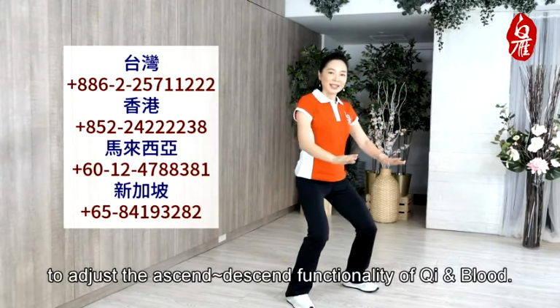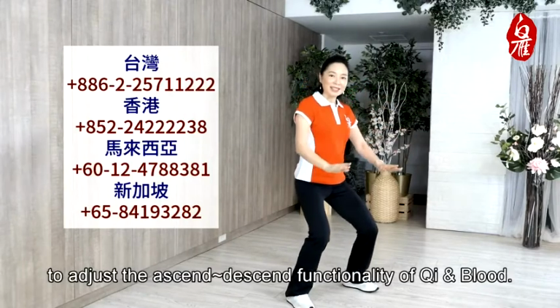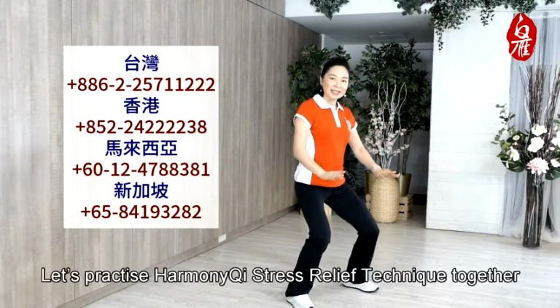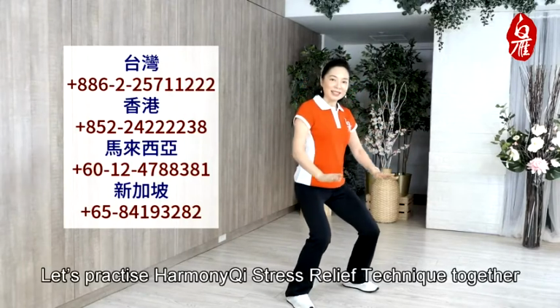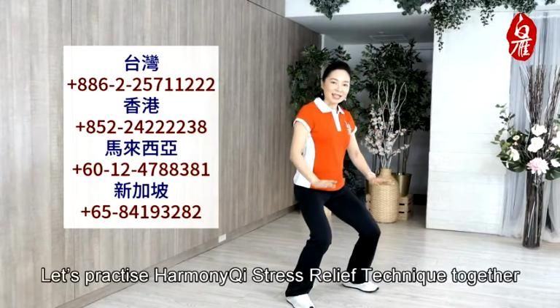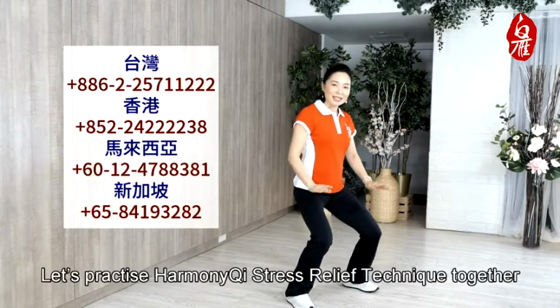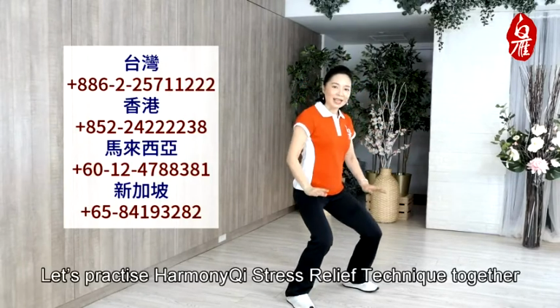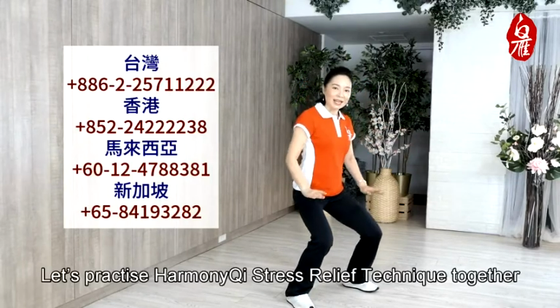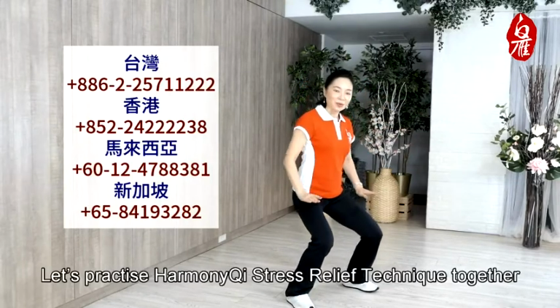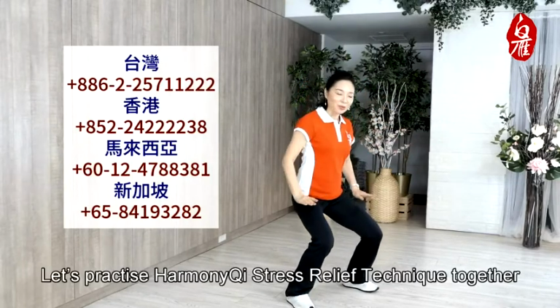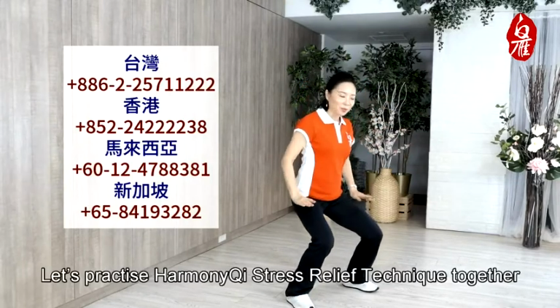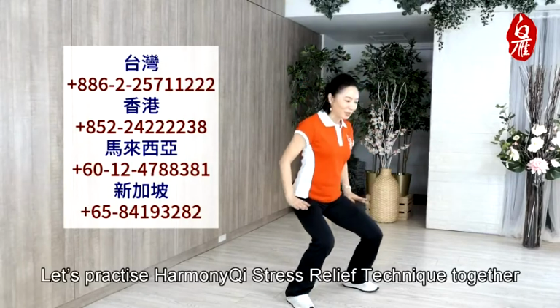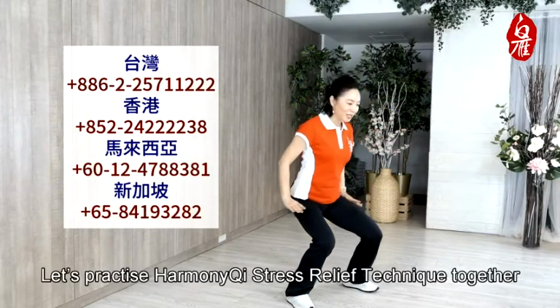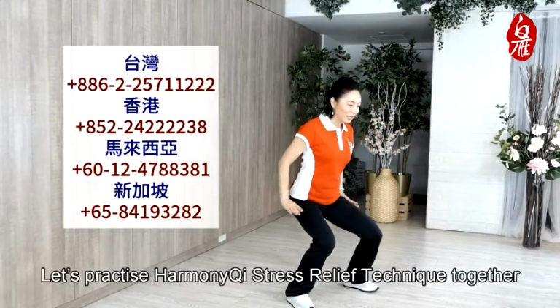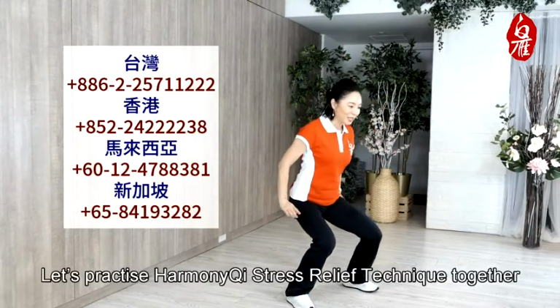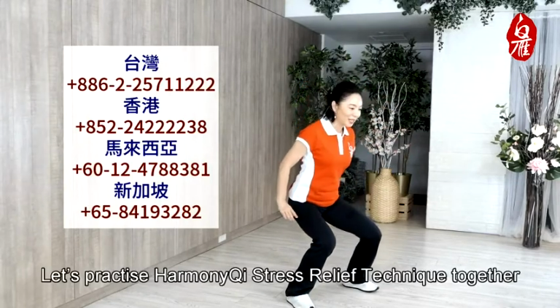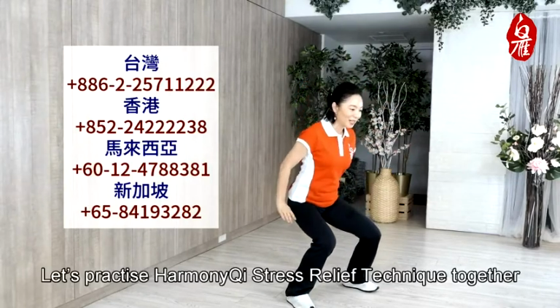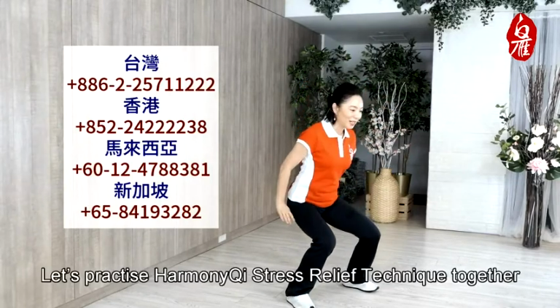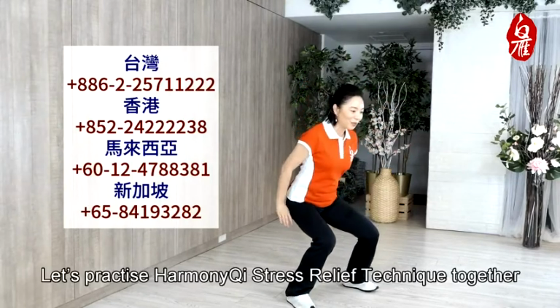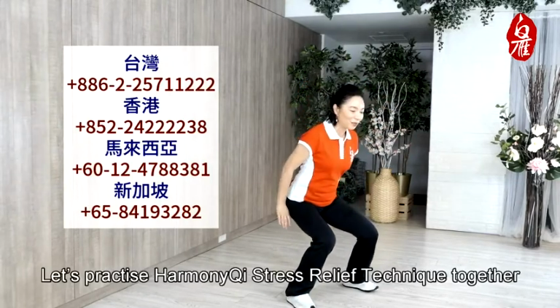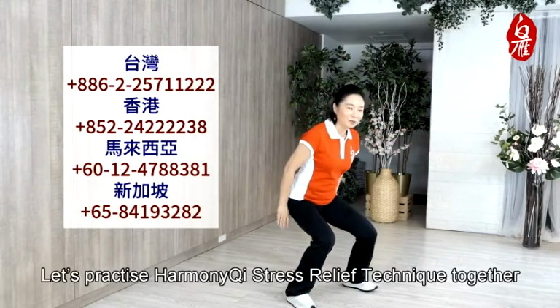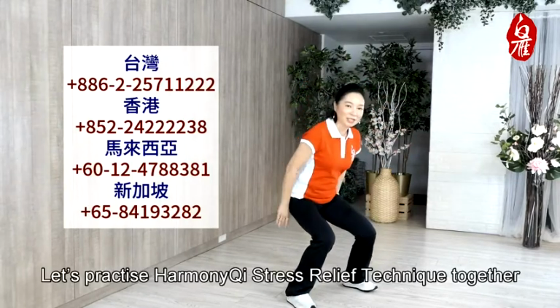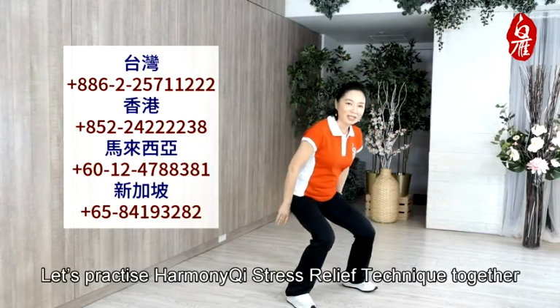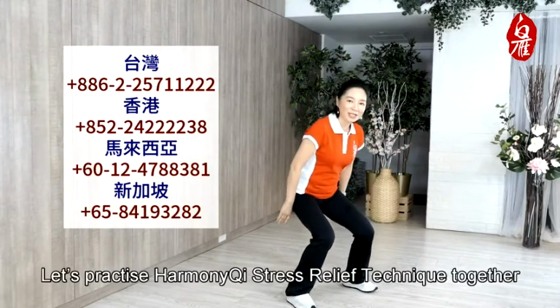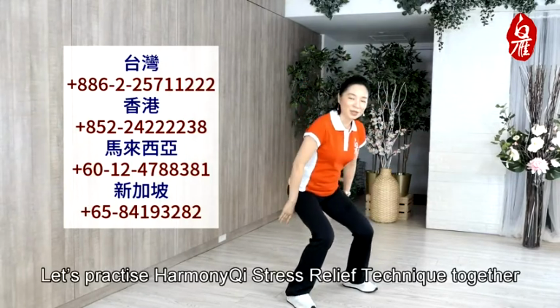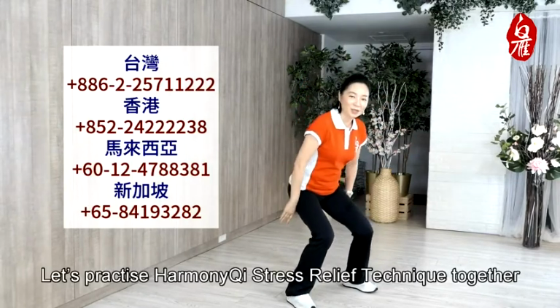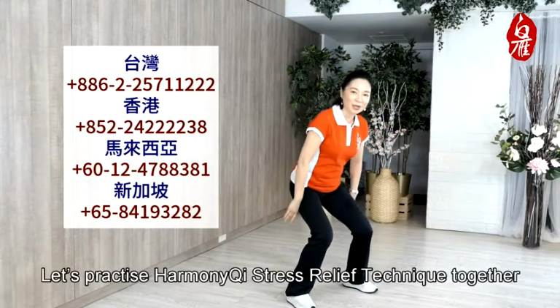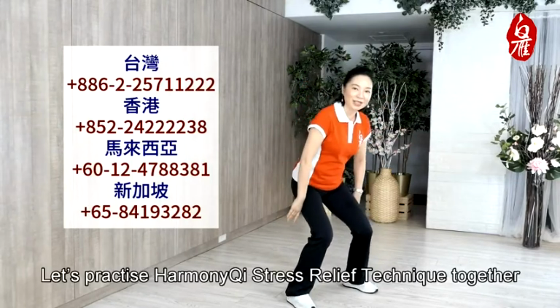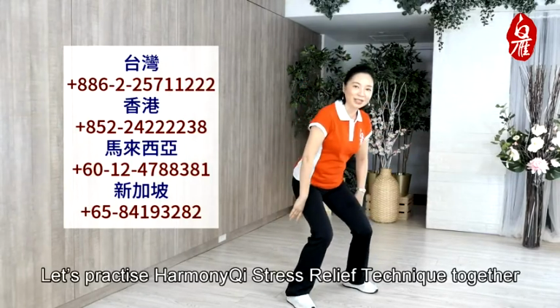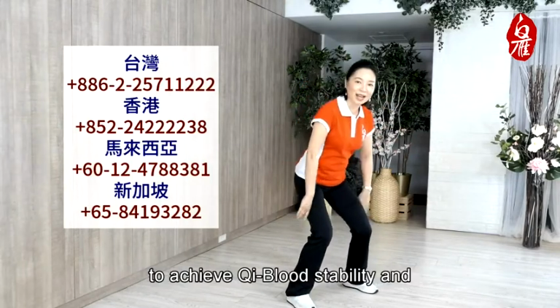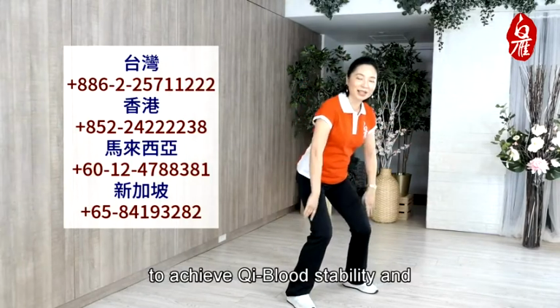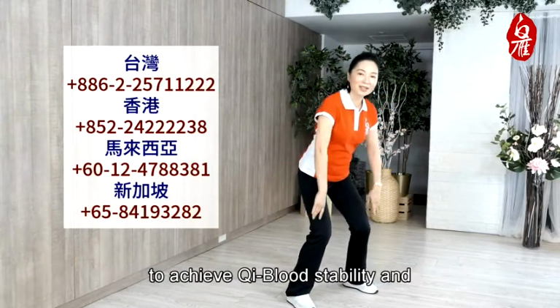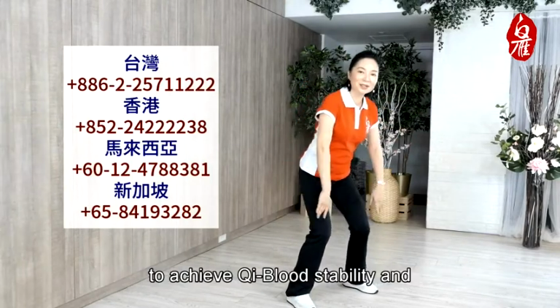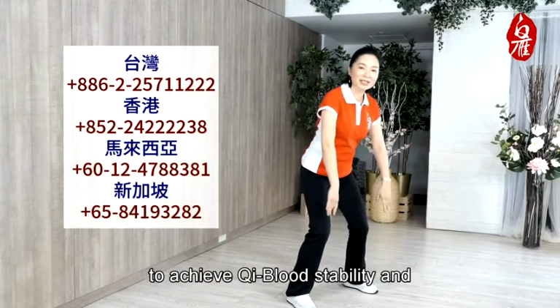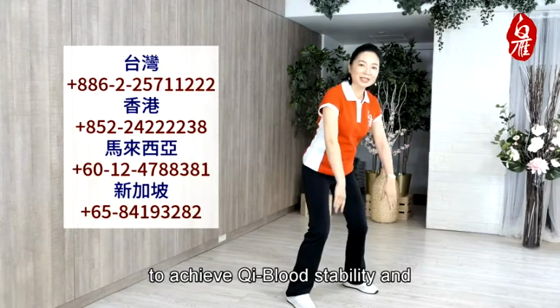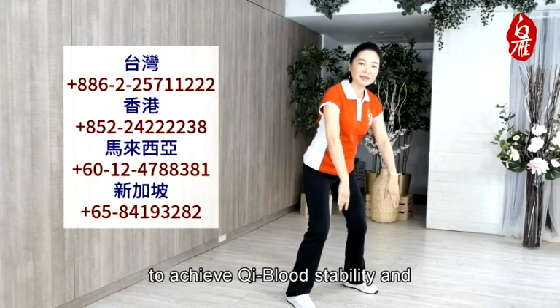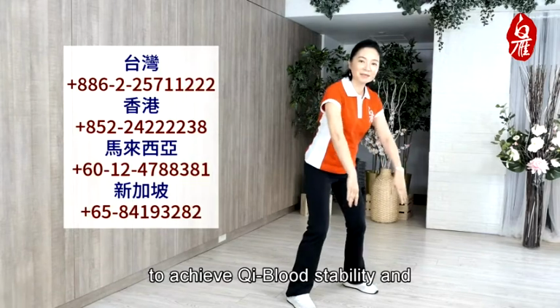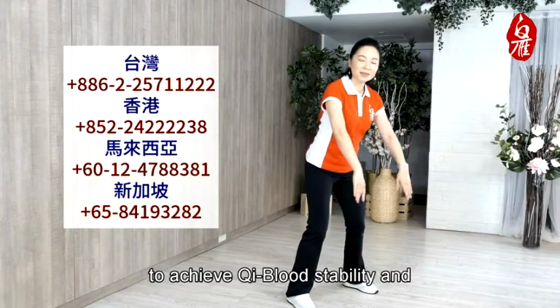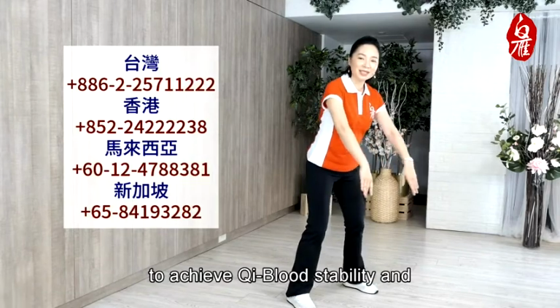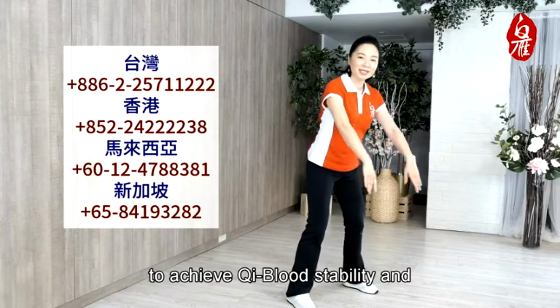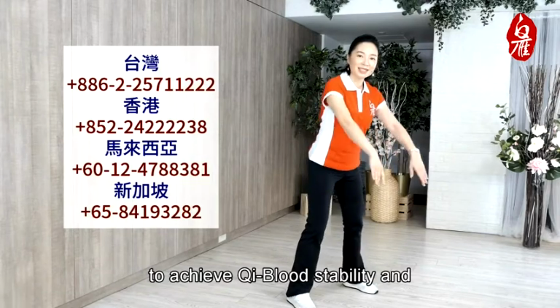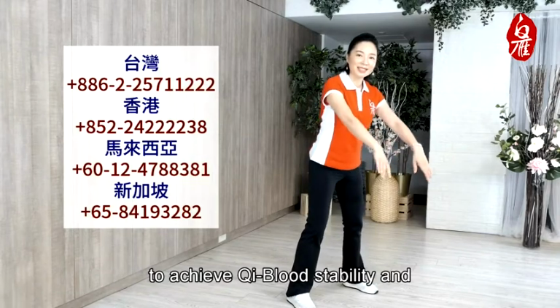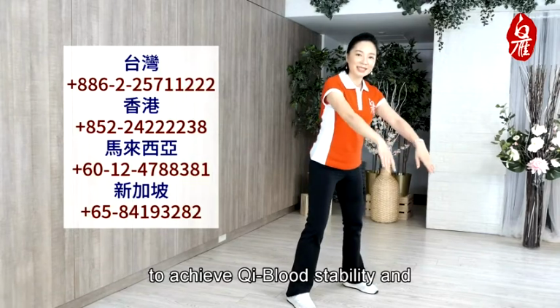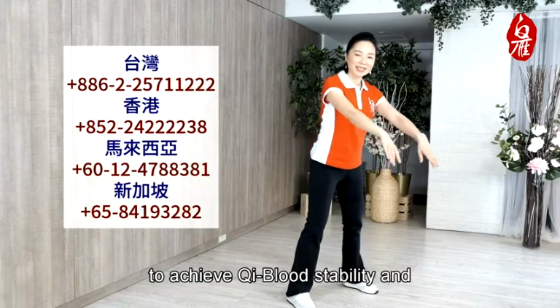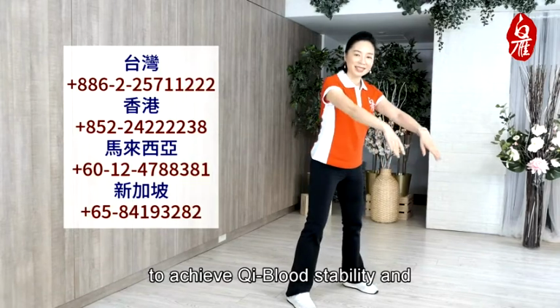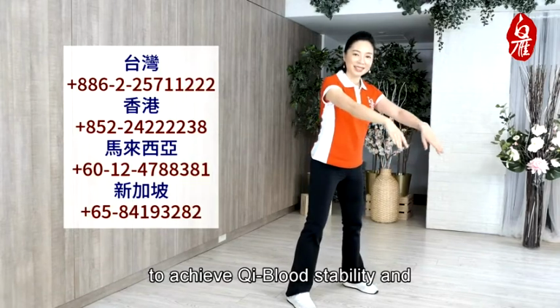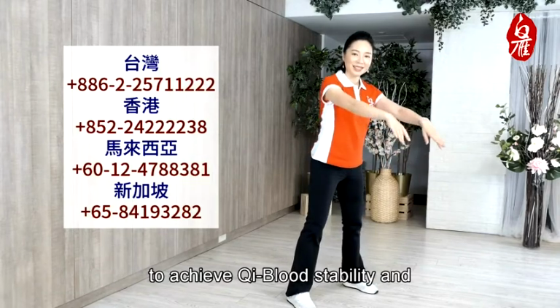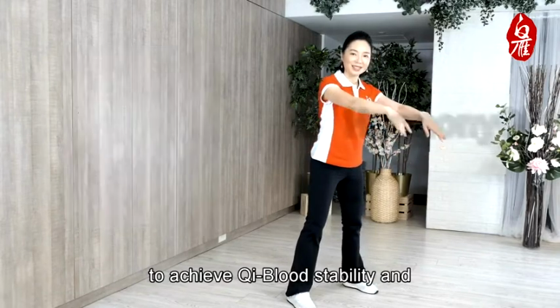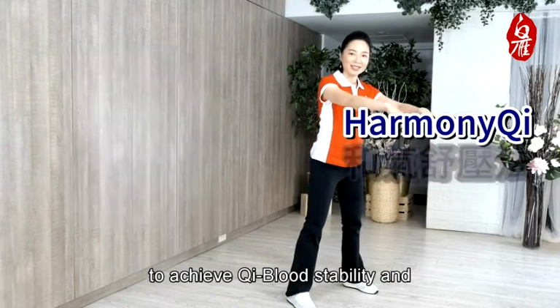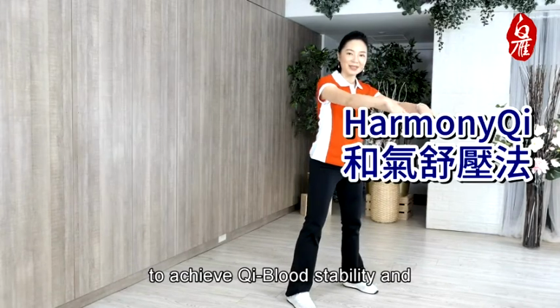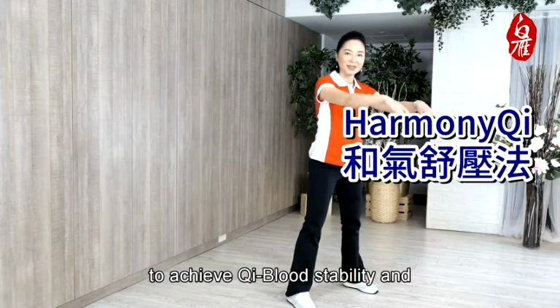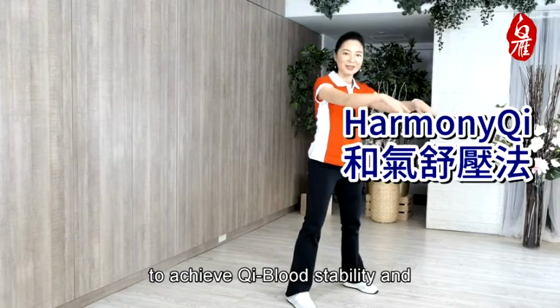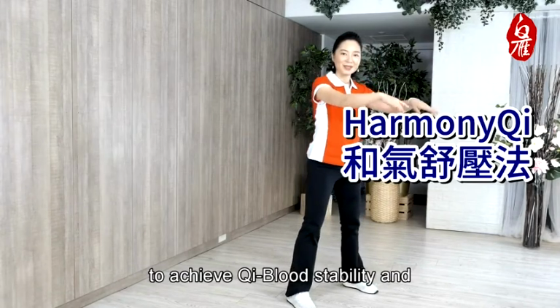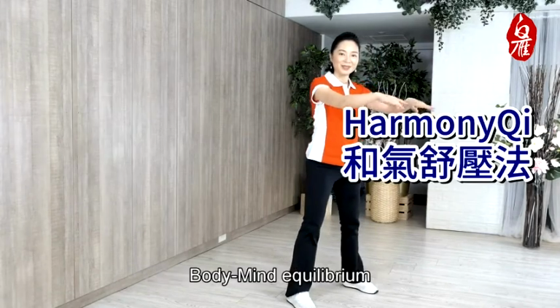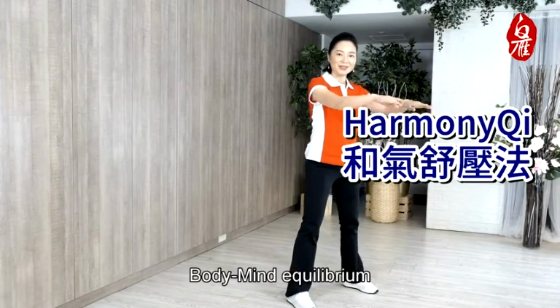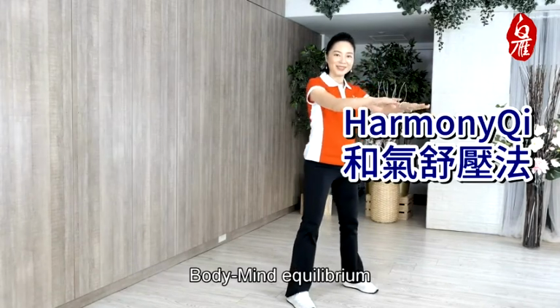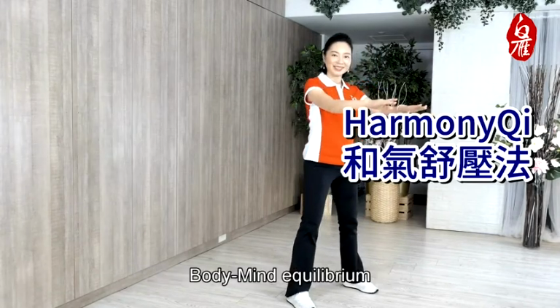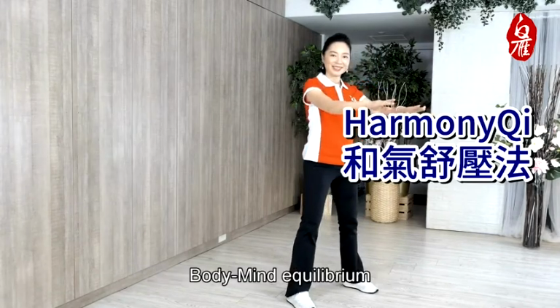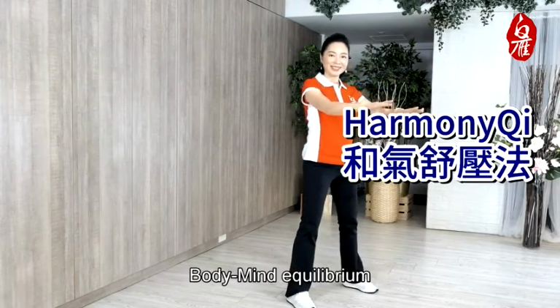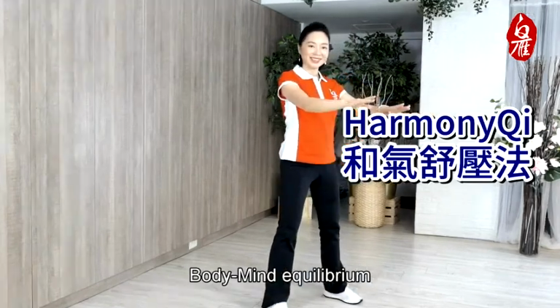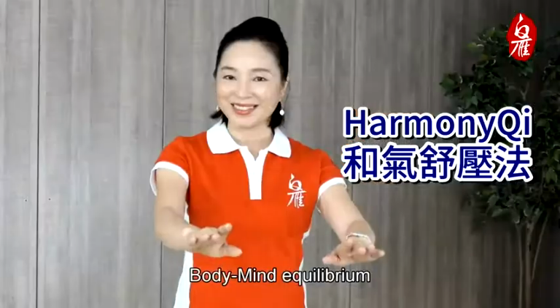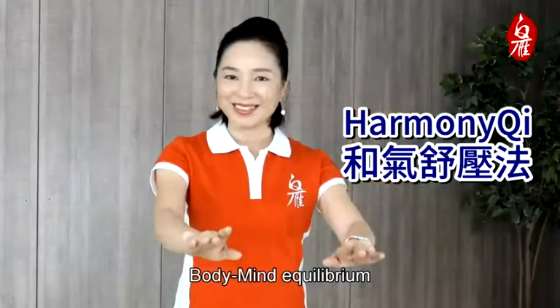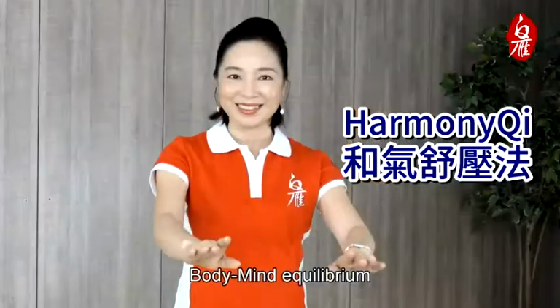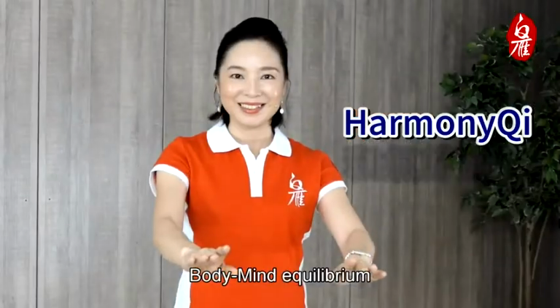Let's practice Harmony qi stress relief technique together to achieve qi blood stability and body-mind equilibrium.